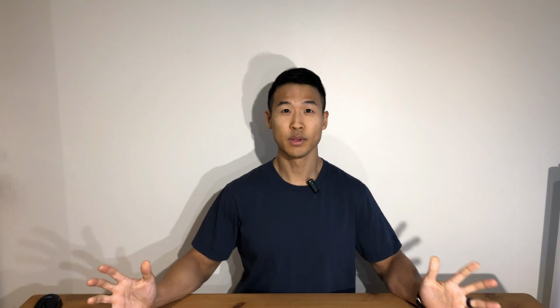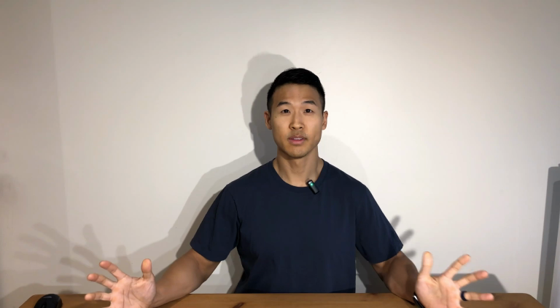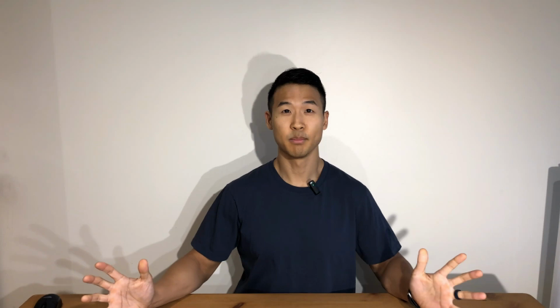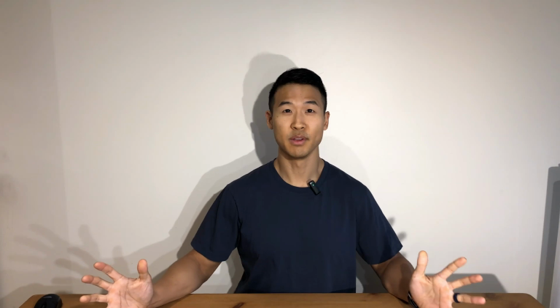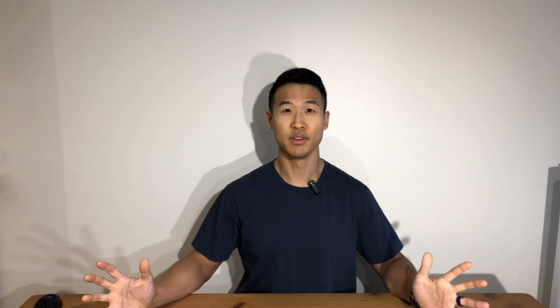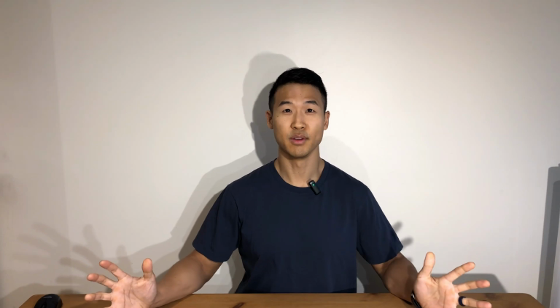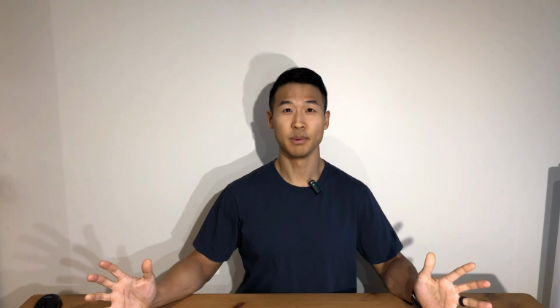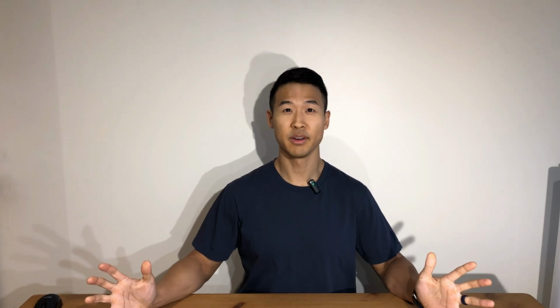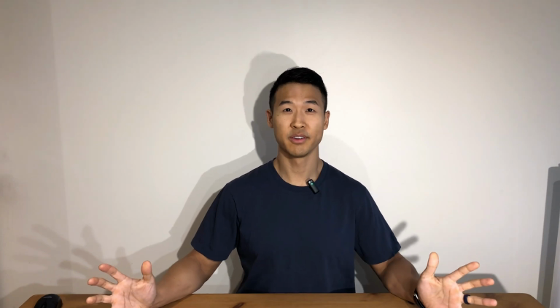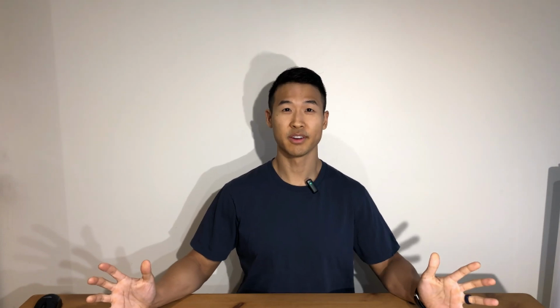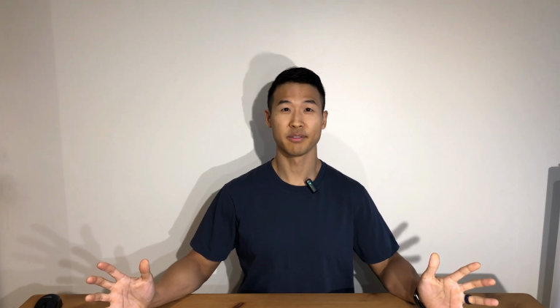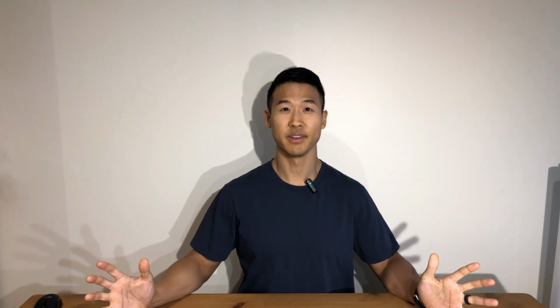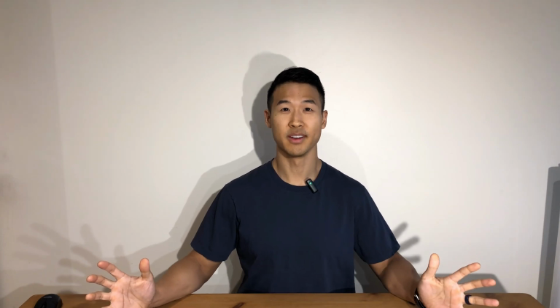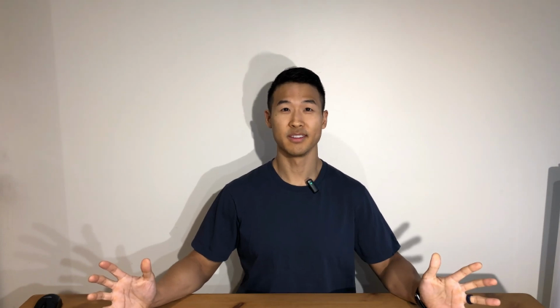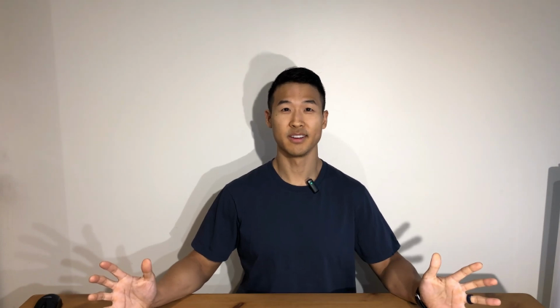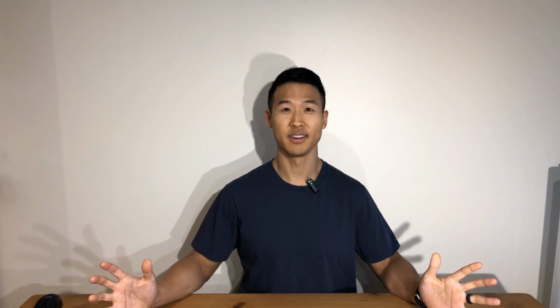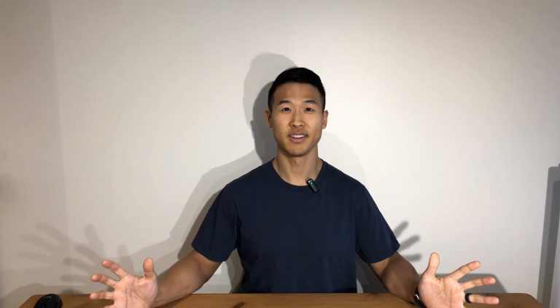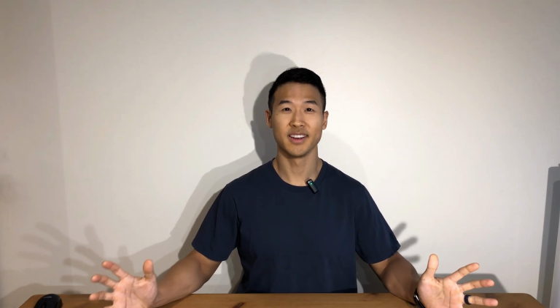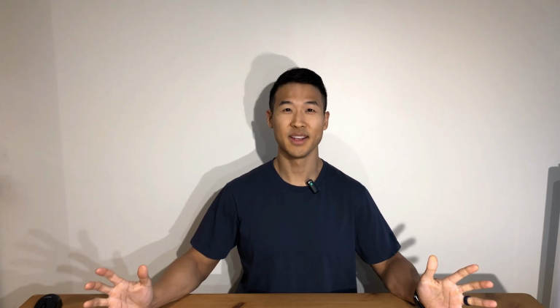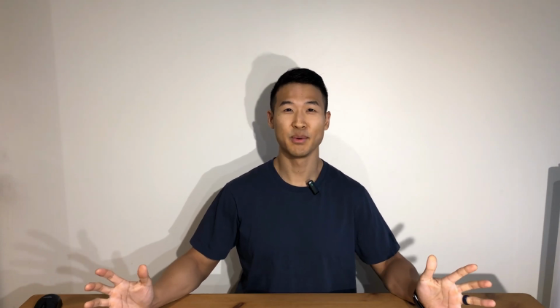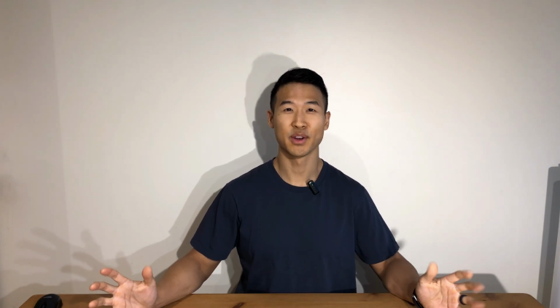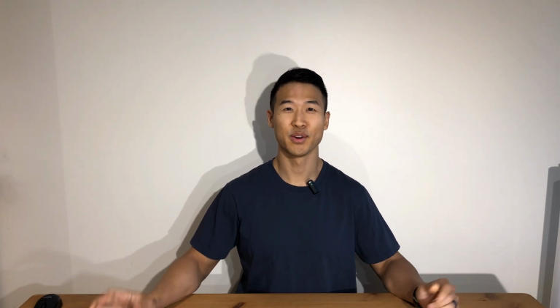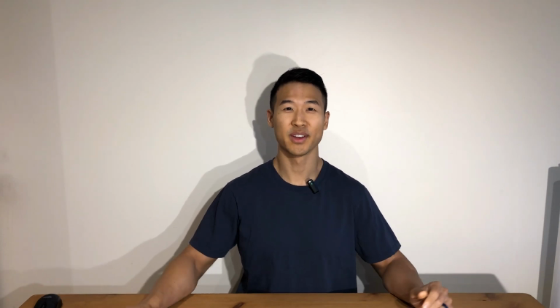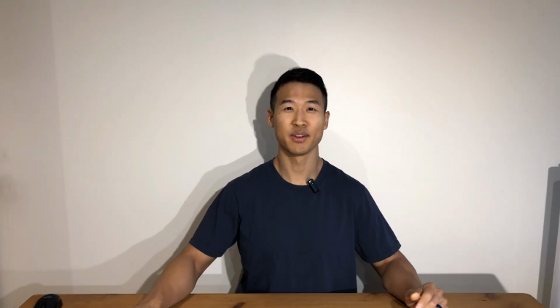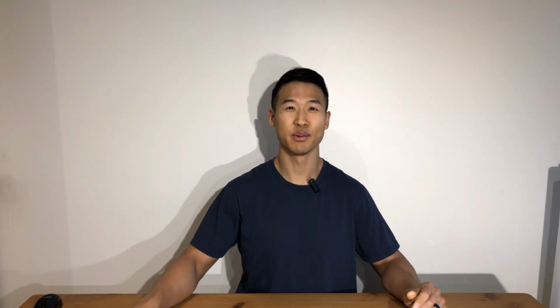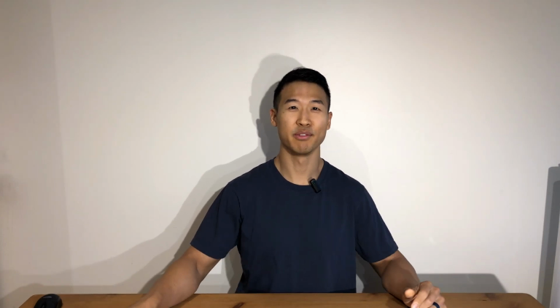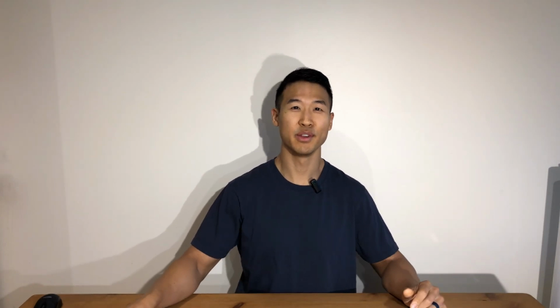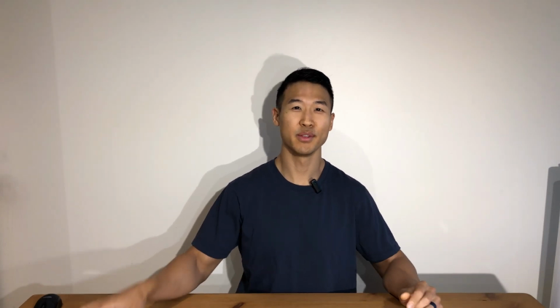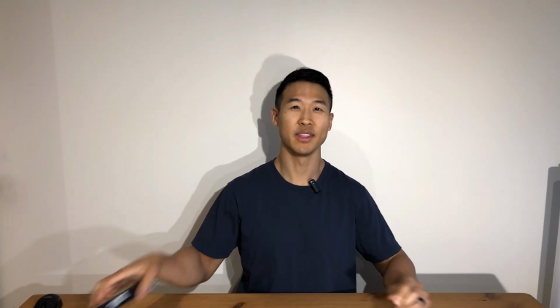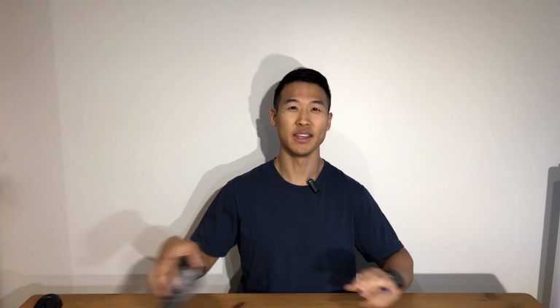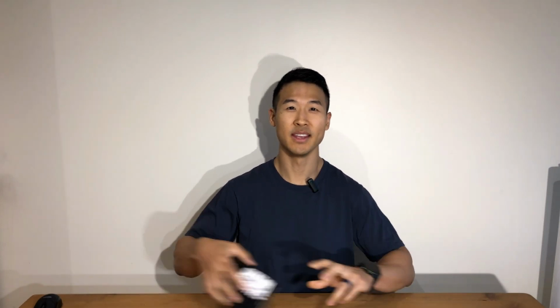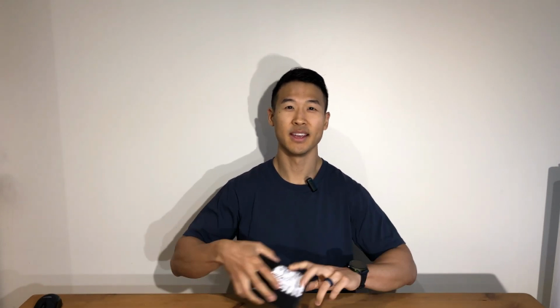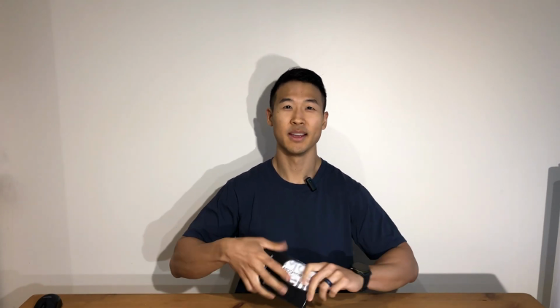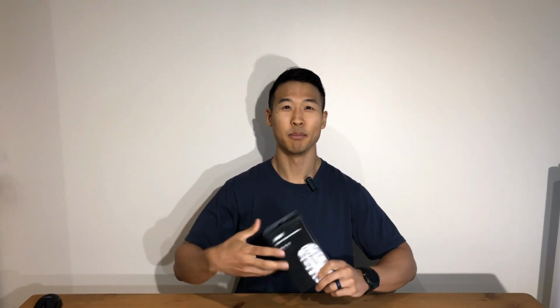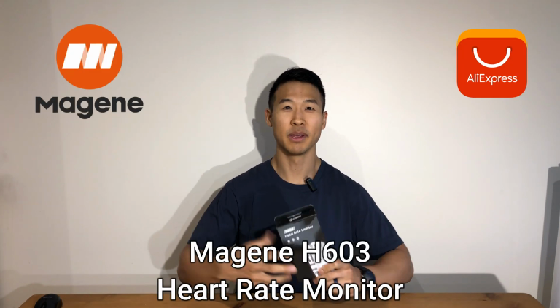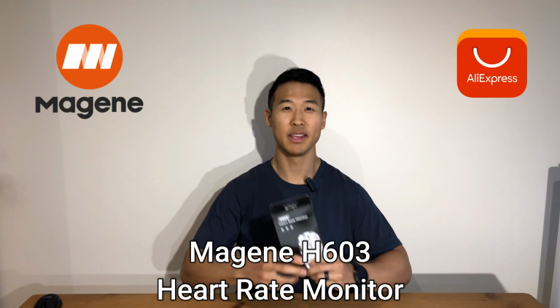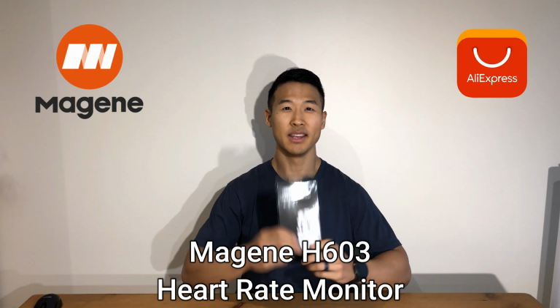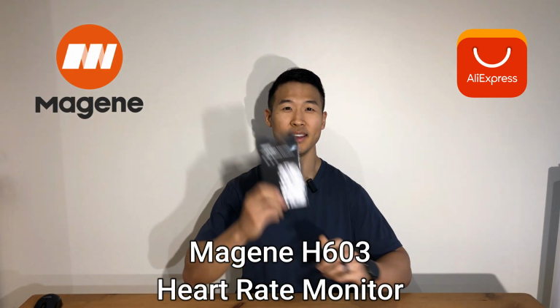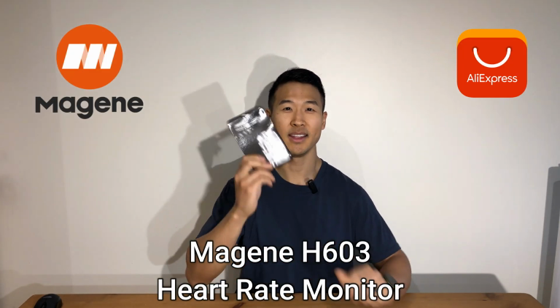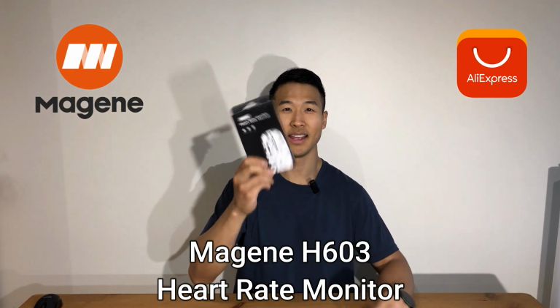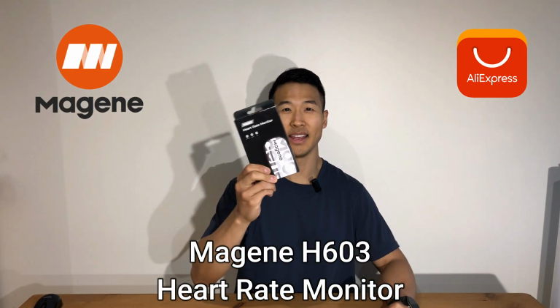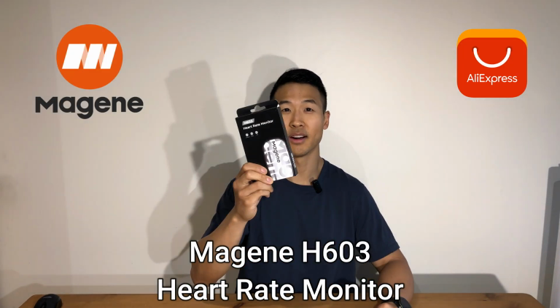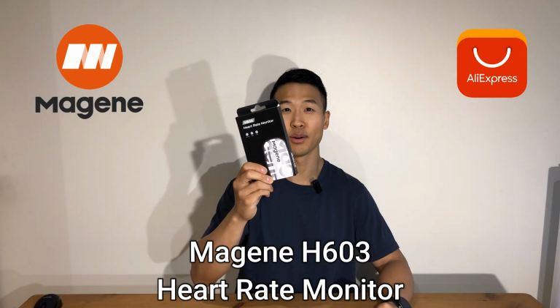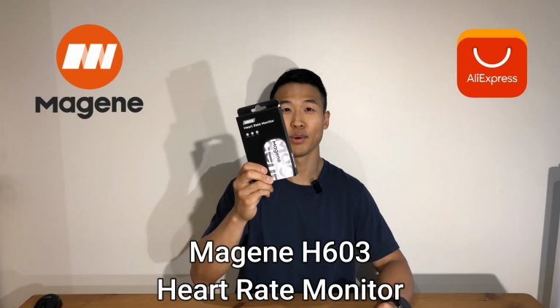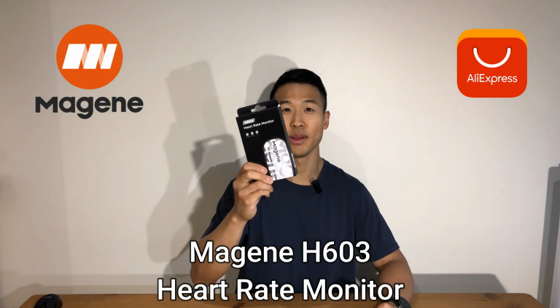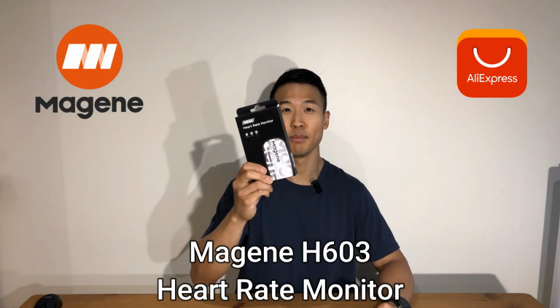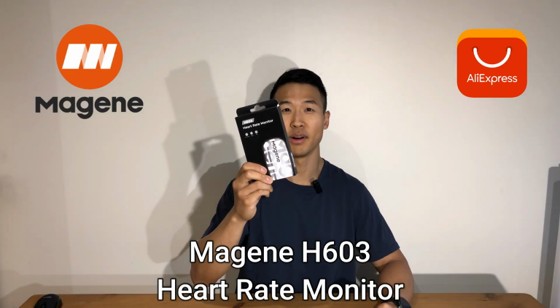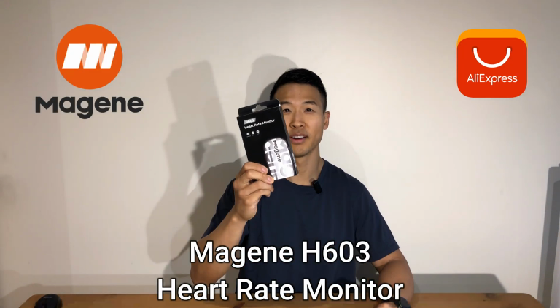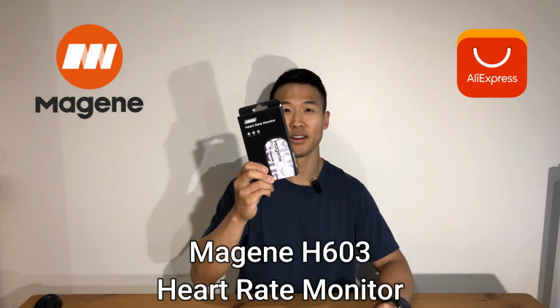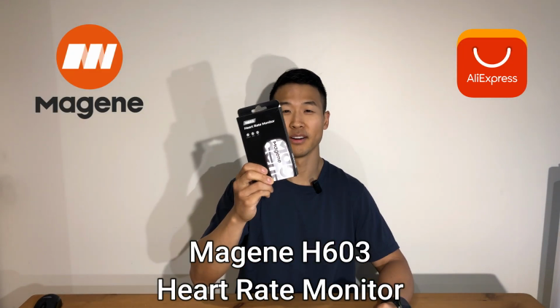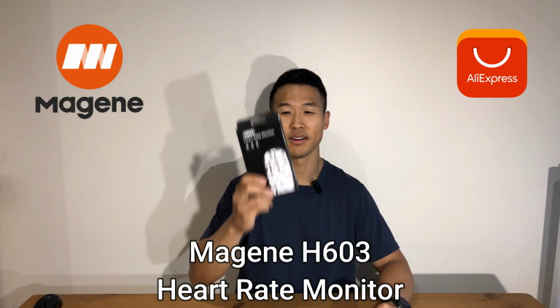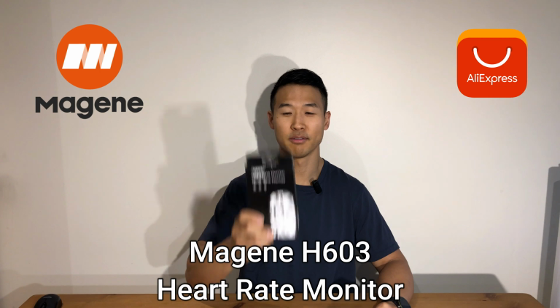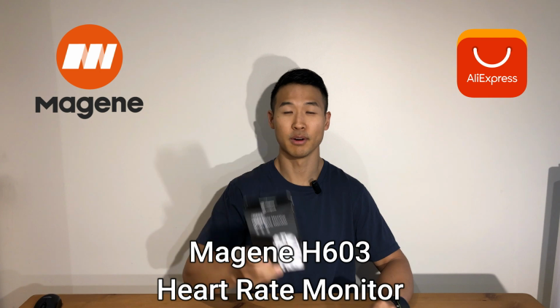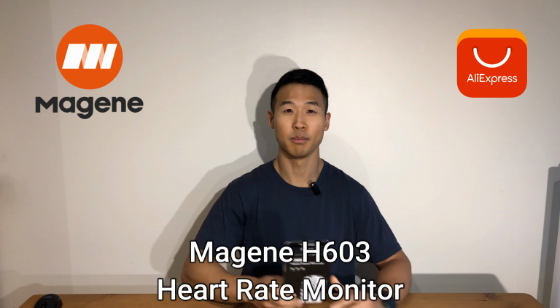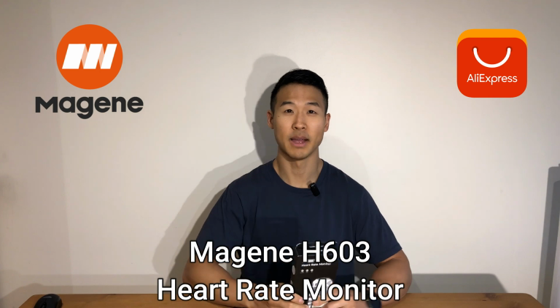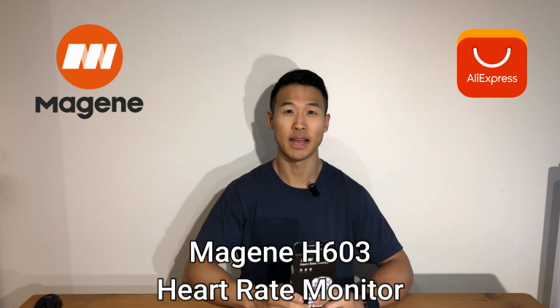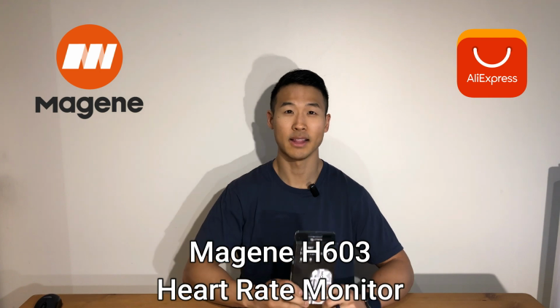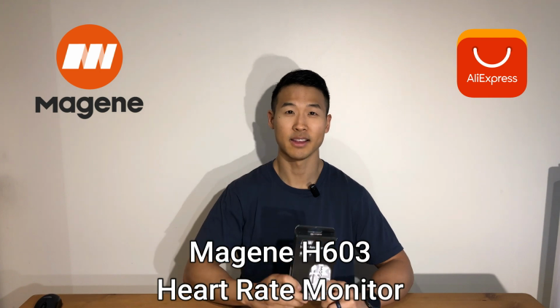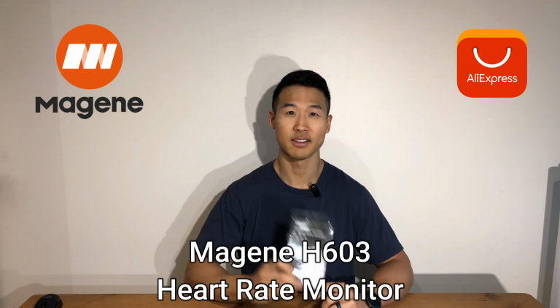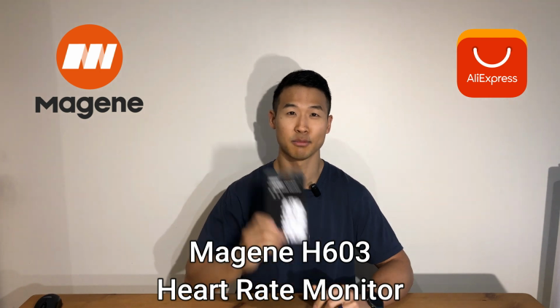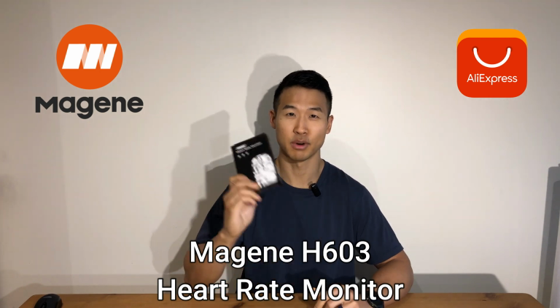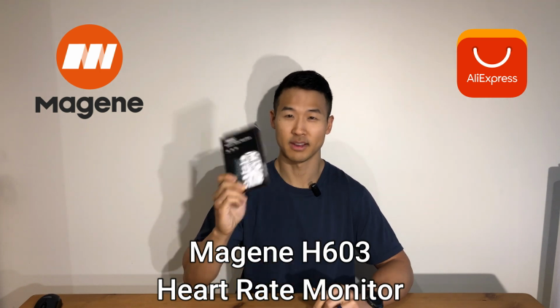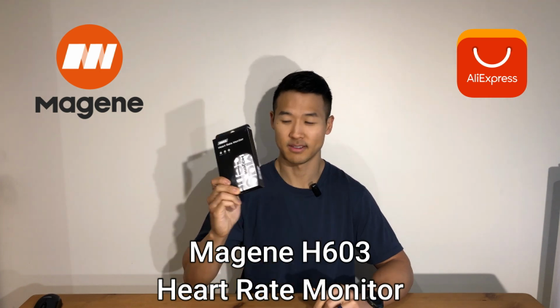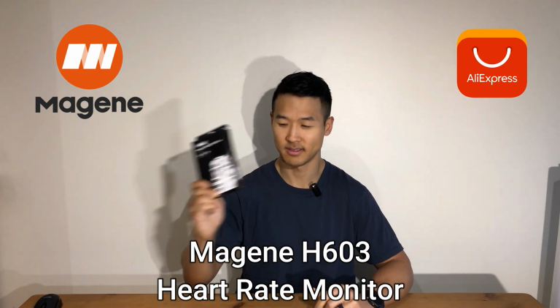What's up YouTube, Henry Chung Fitness here. Today we are going to review the Mageen Heart Rate Monitor from AliExpress.